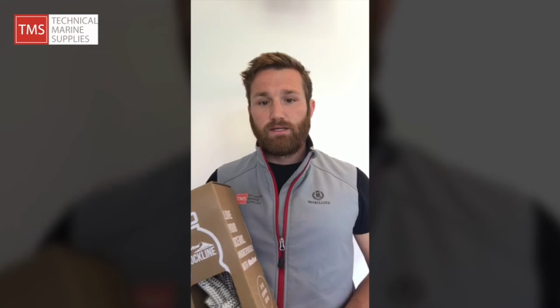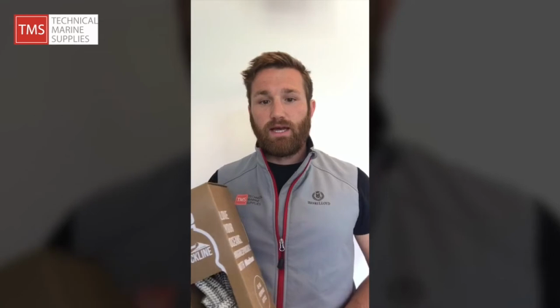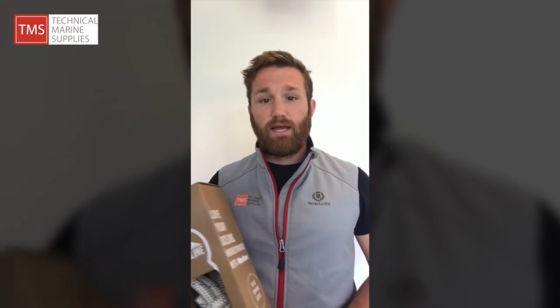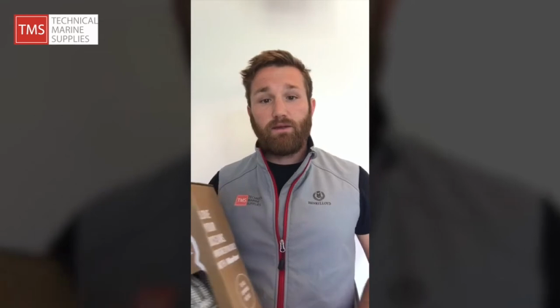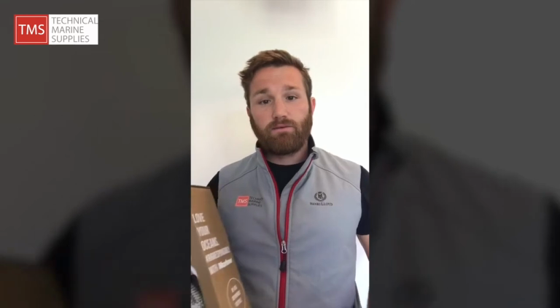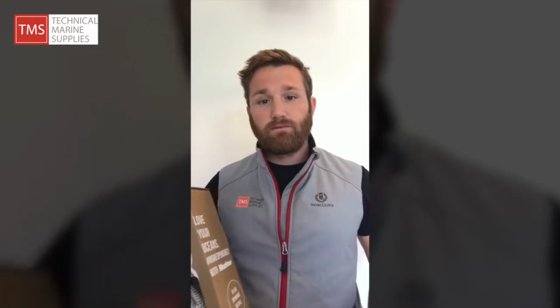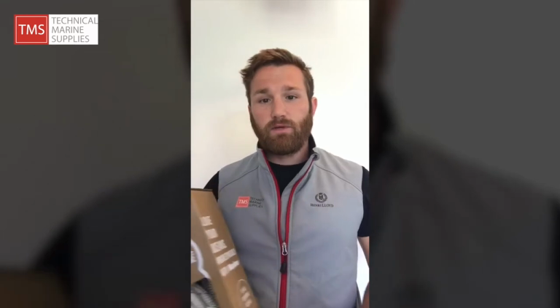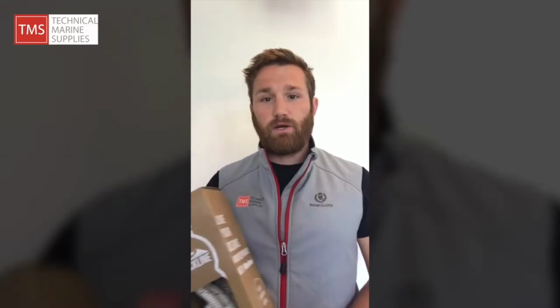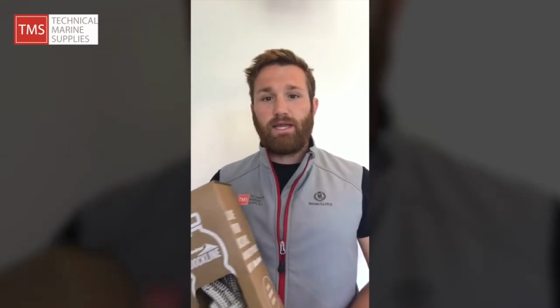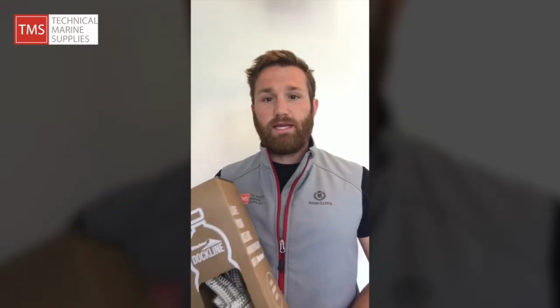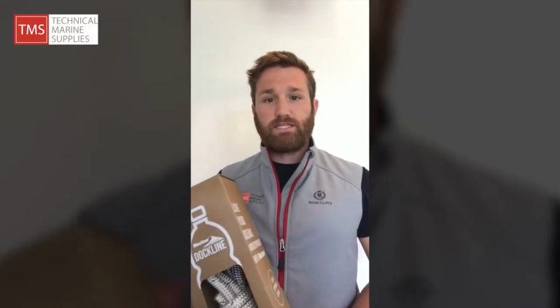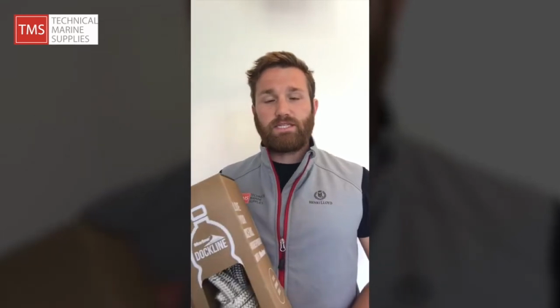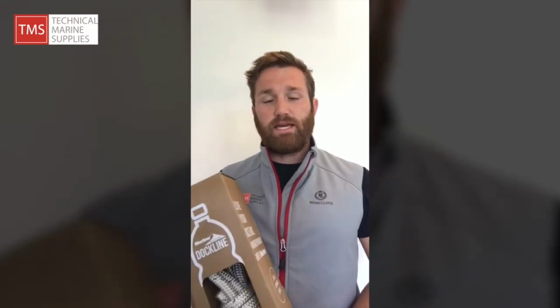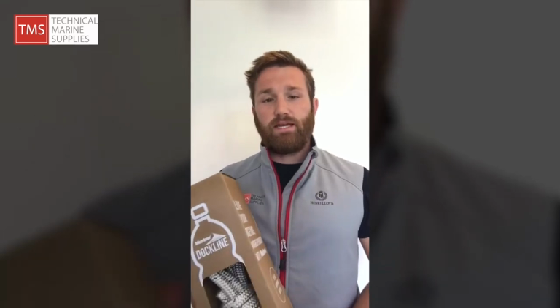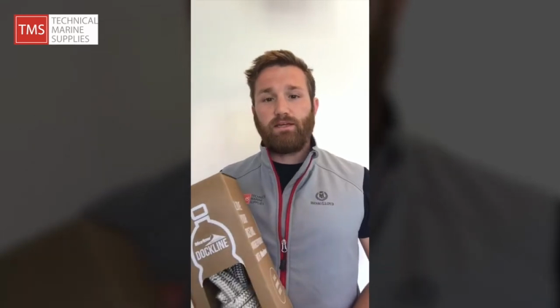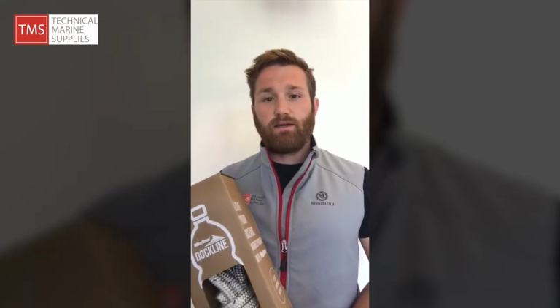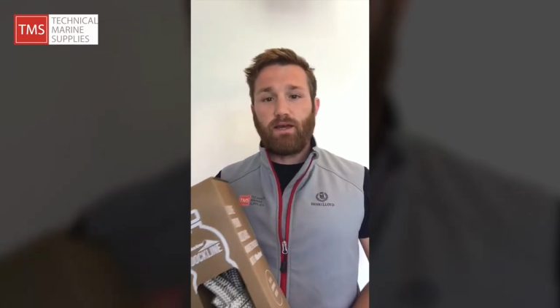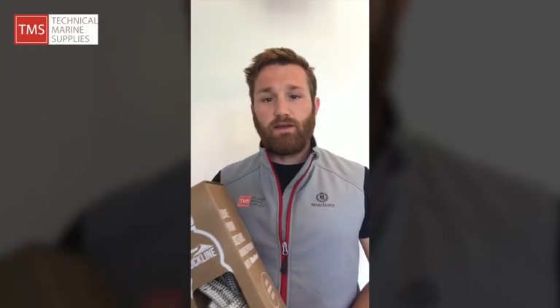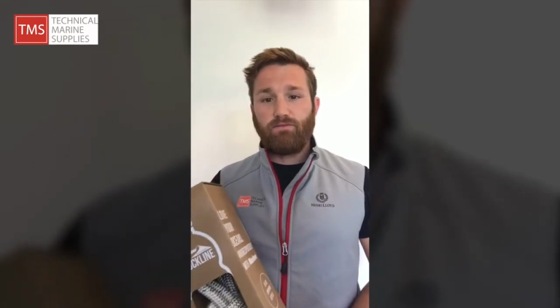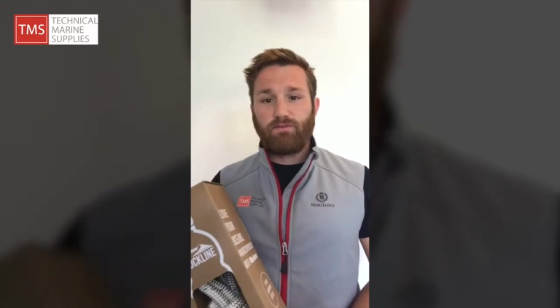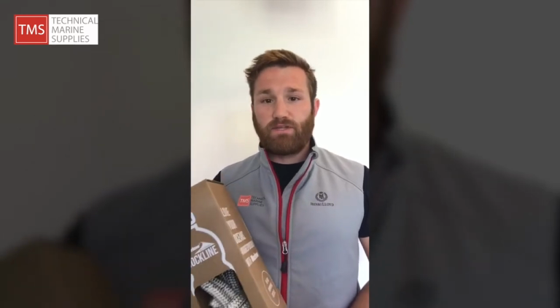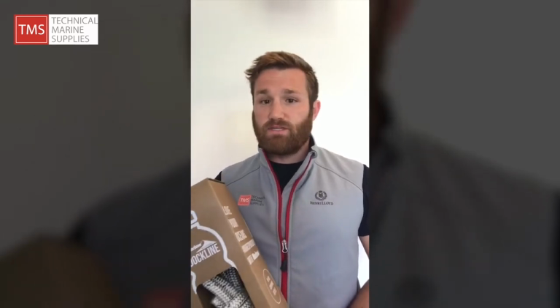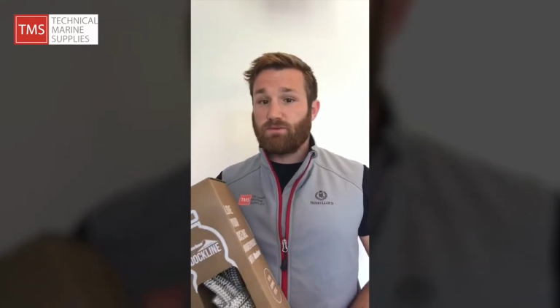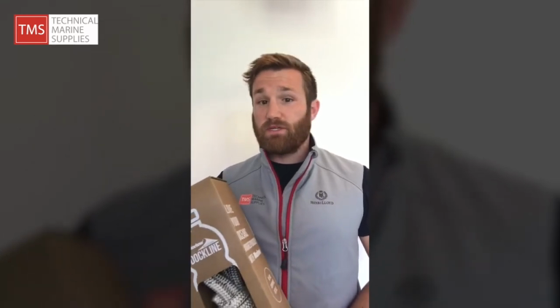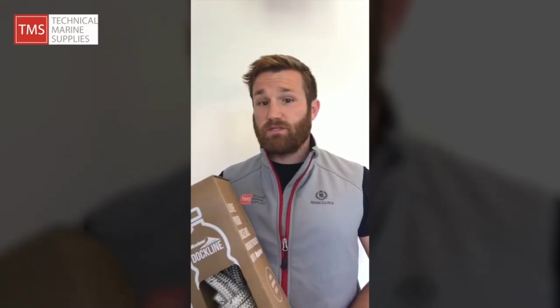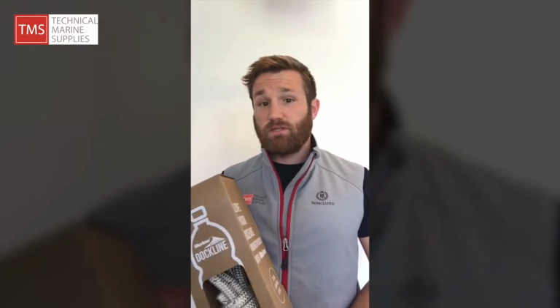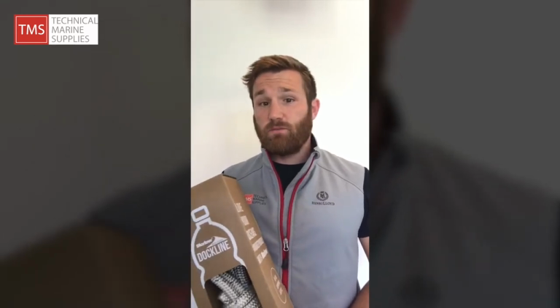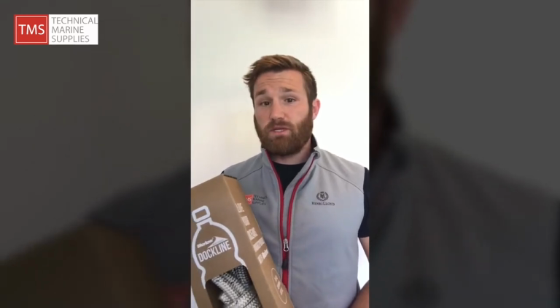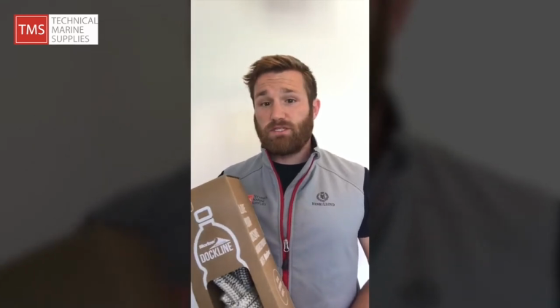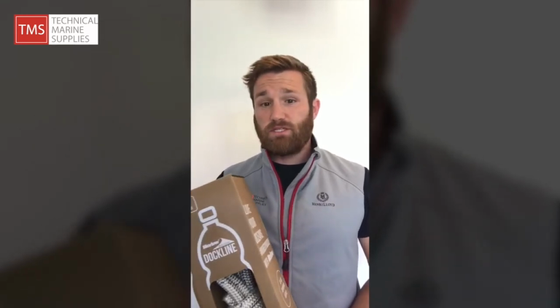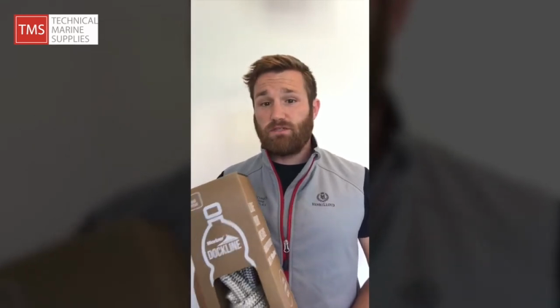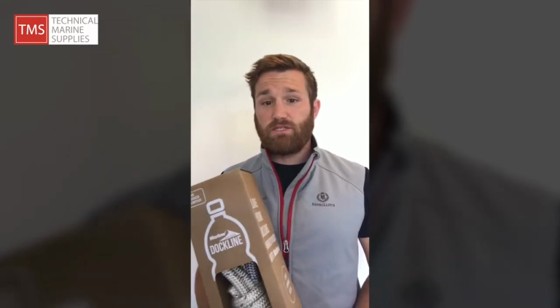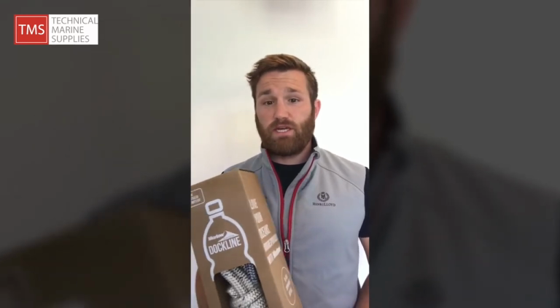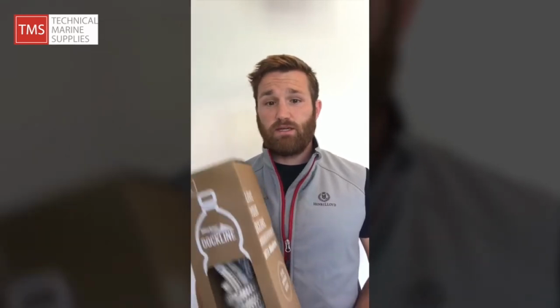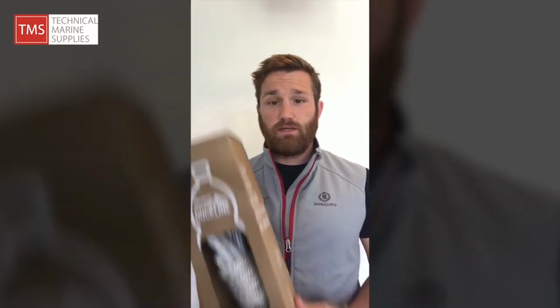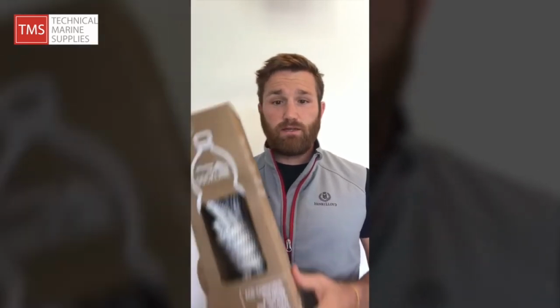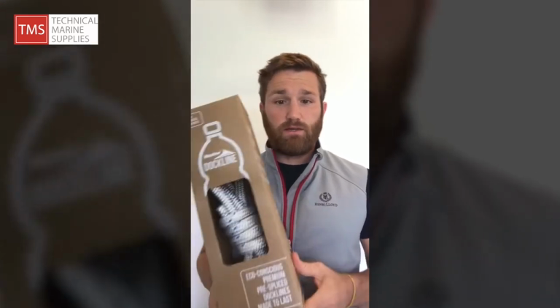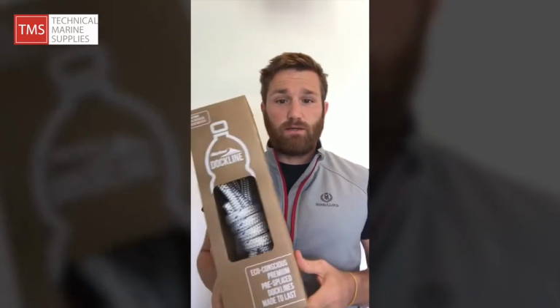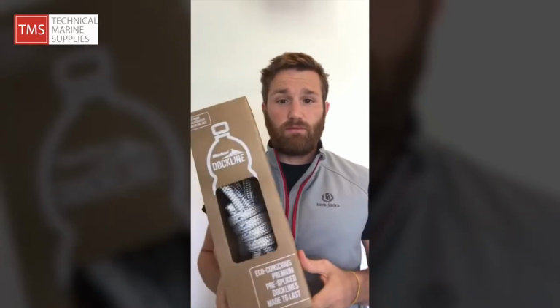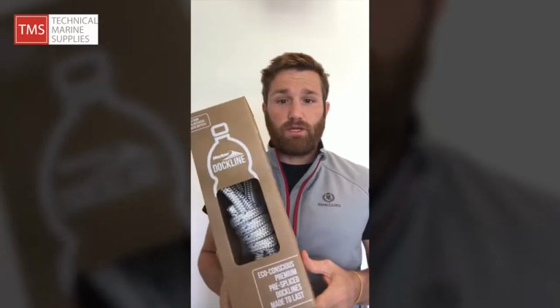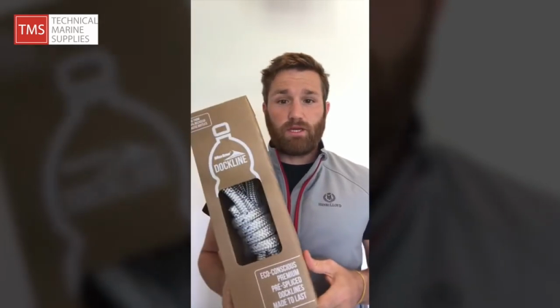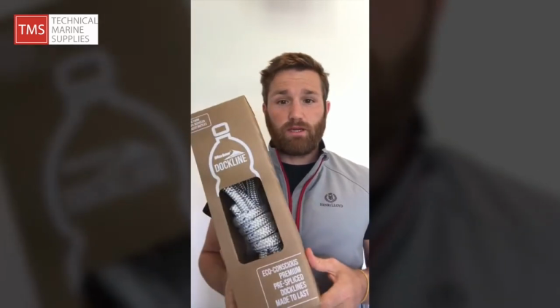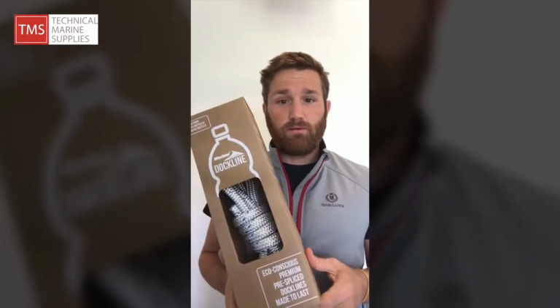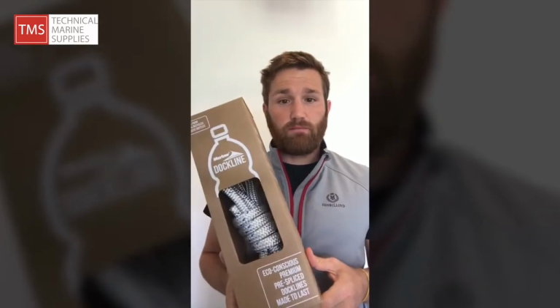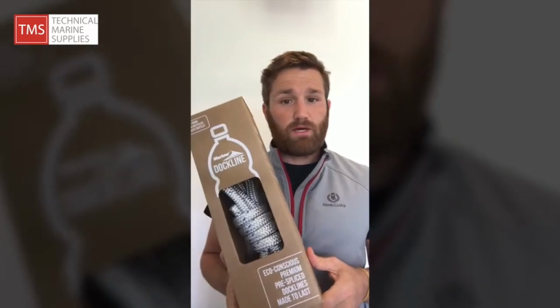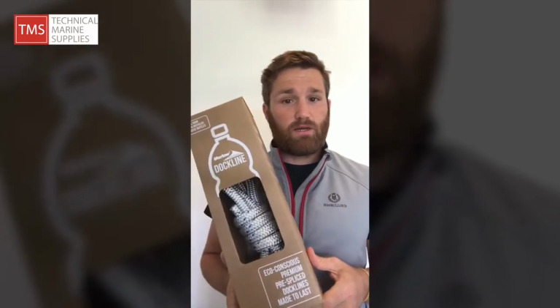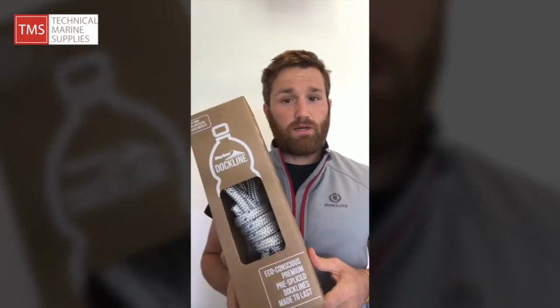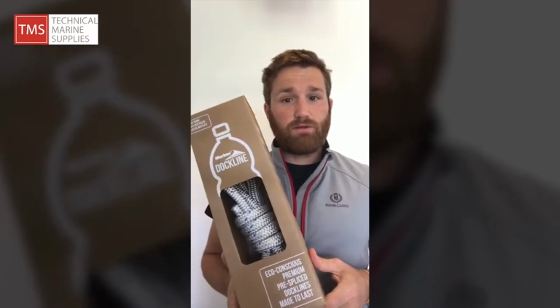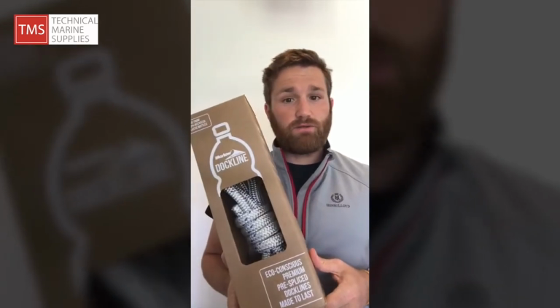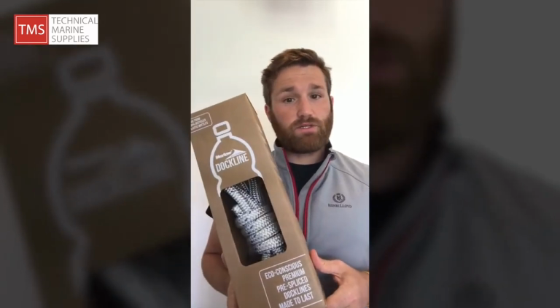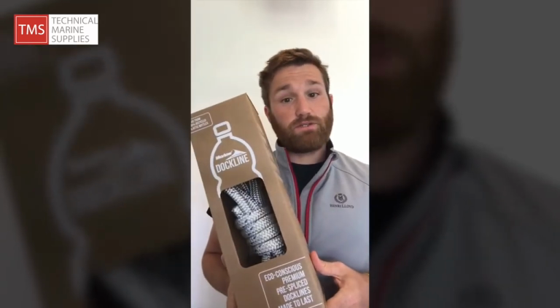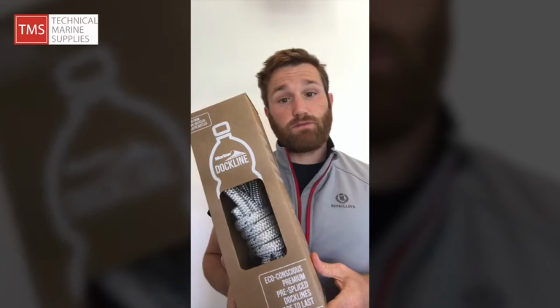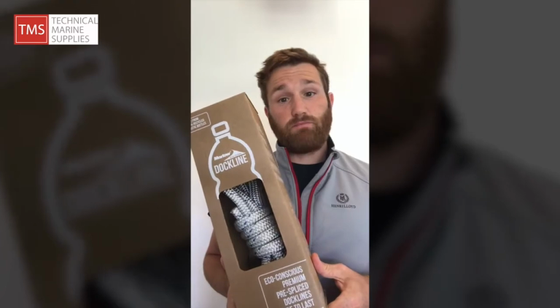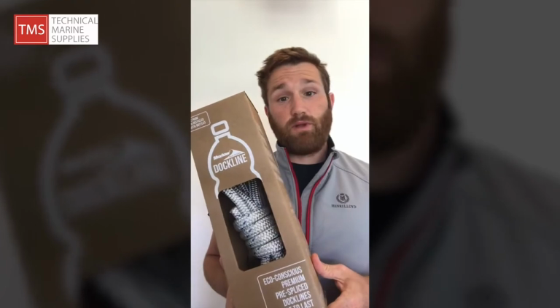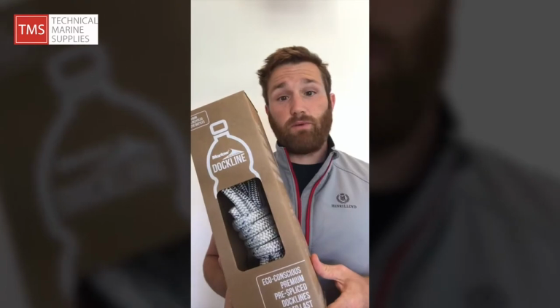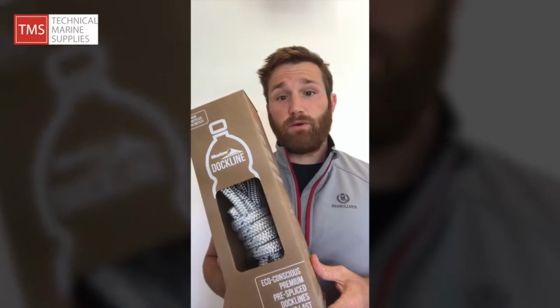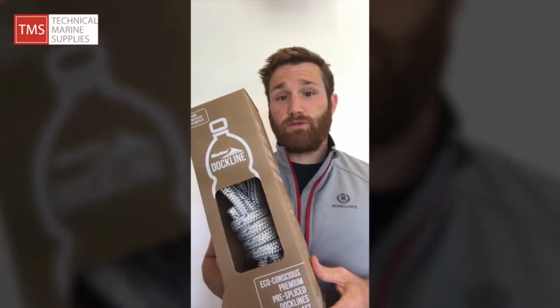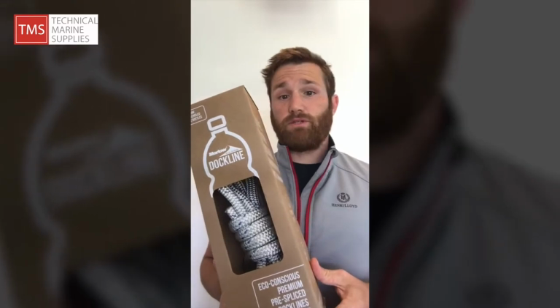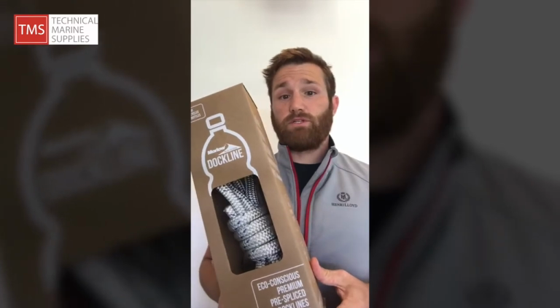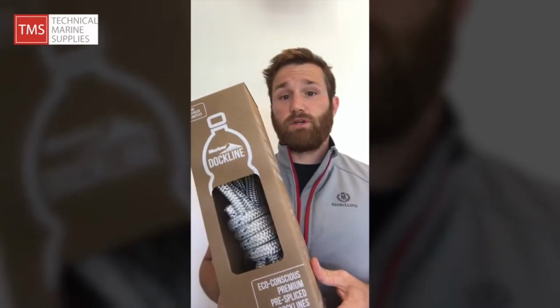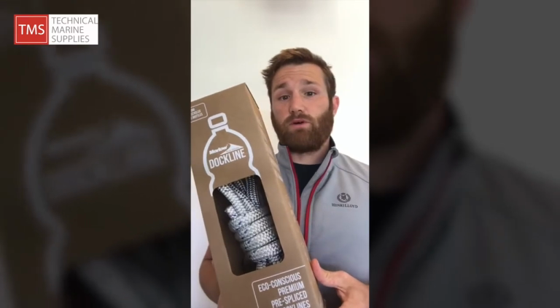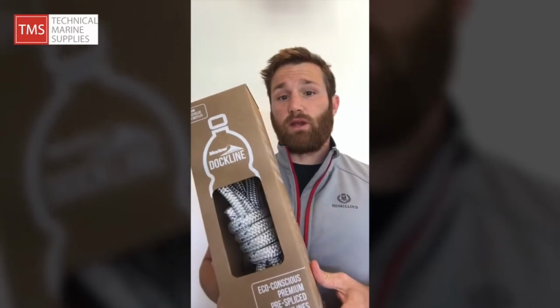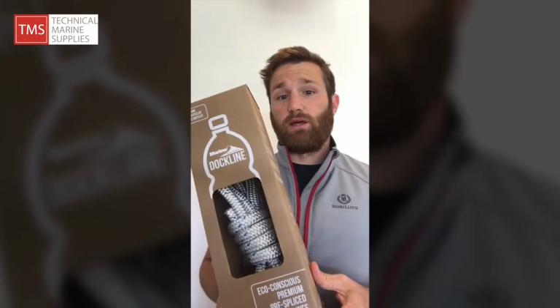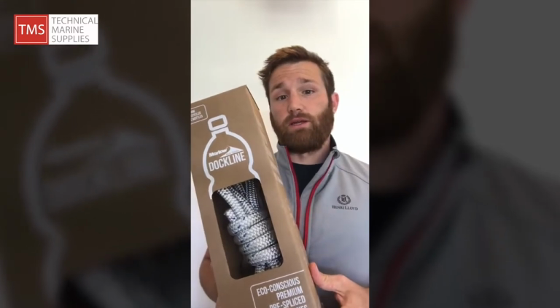Hello, Oli here today, and for this week's Two Minute Tuesday, I'm looking at Marlow's Blue Ocean Dockline.